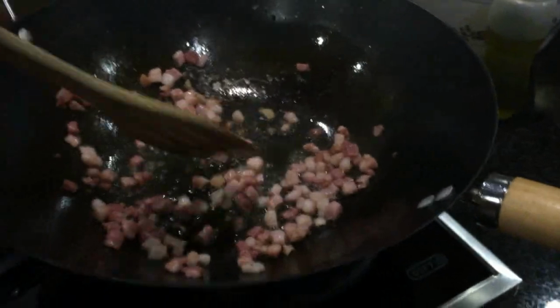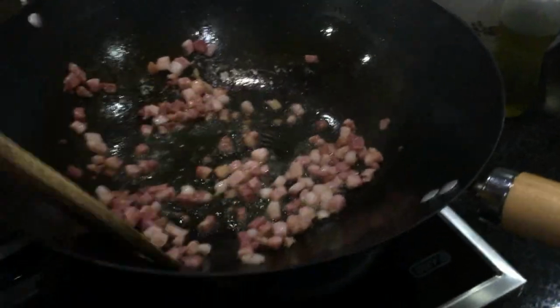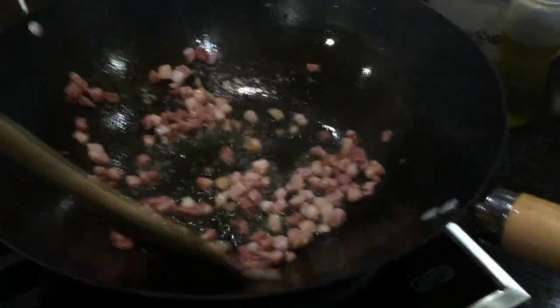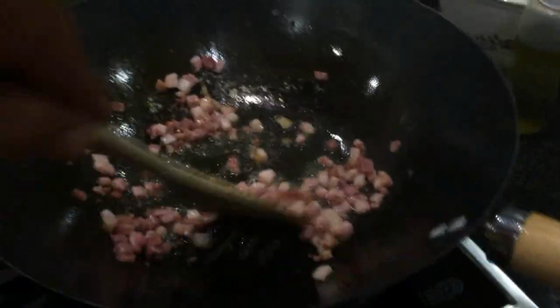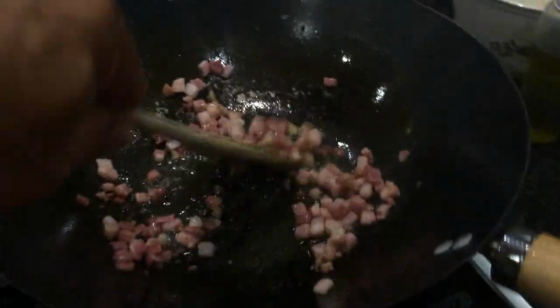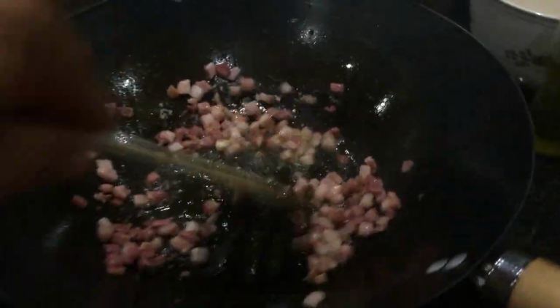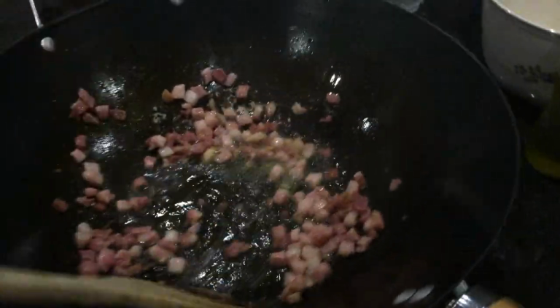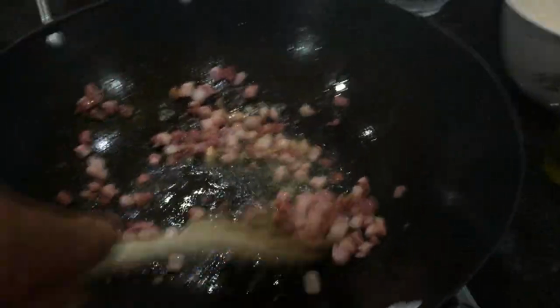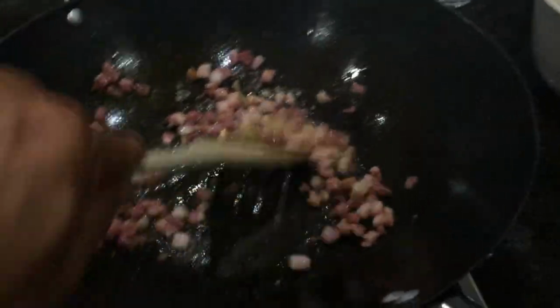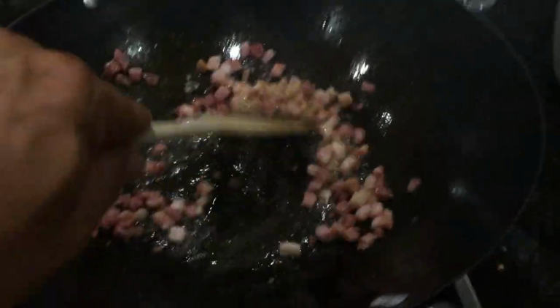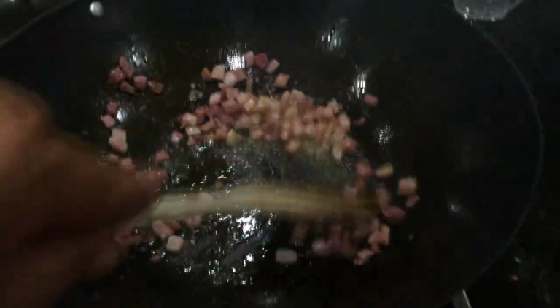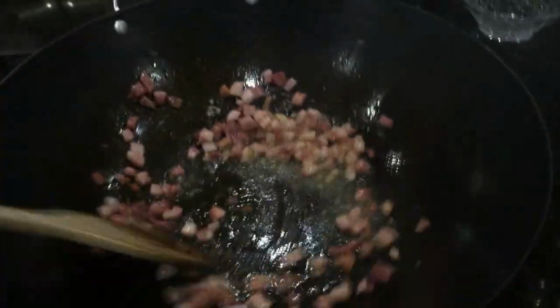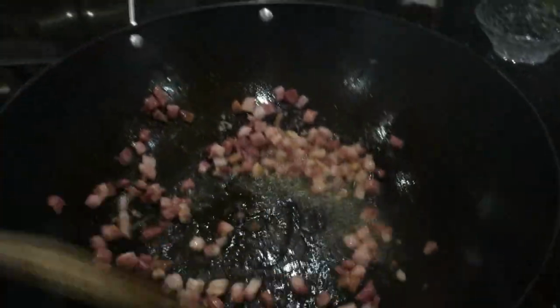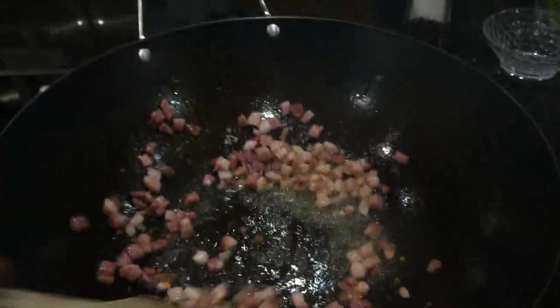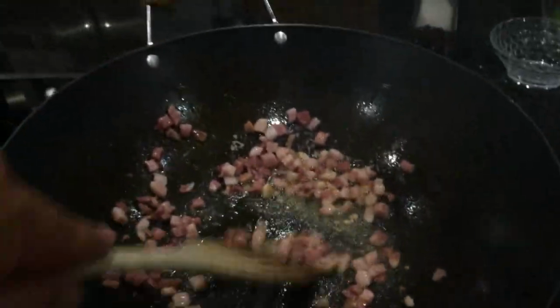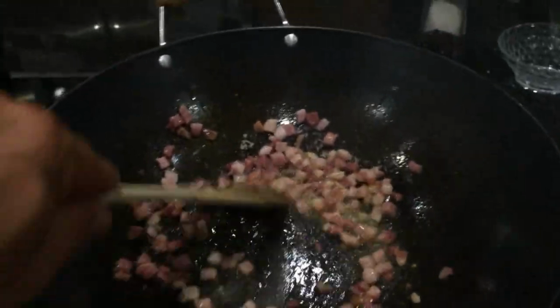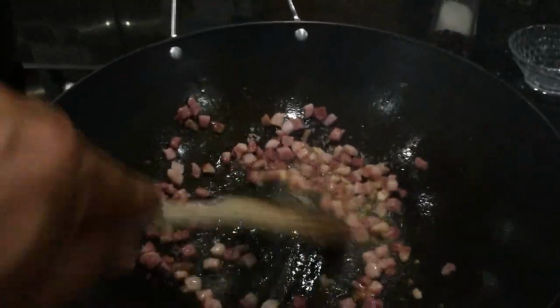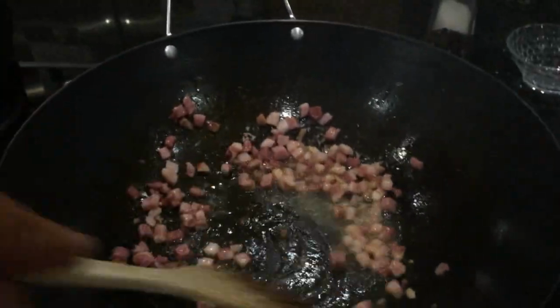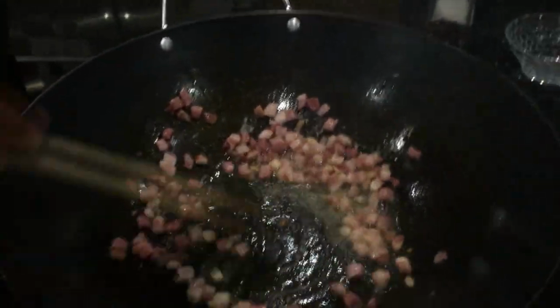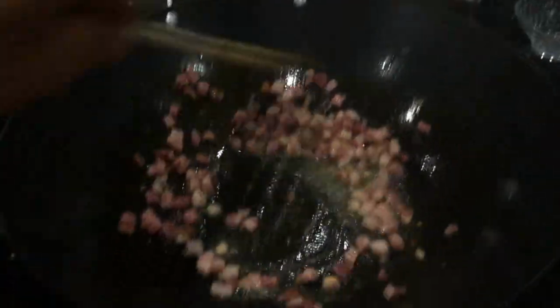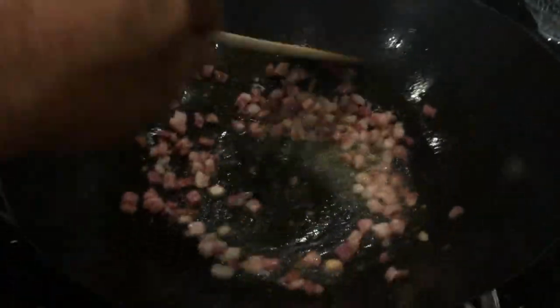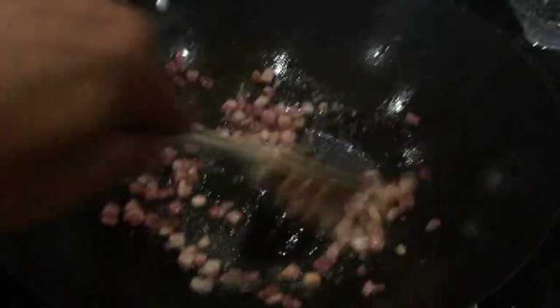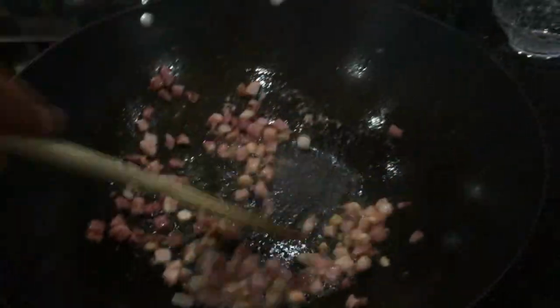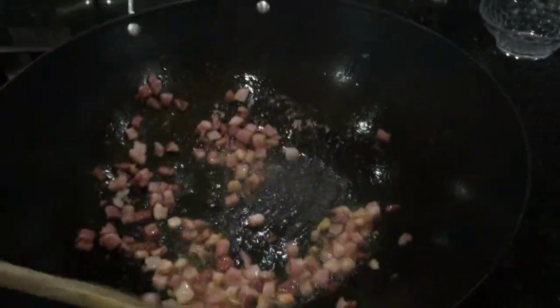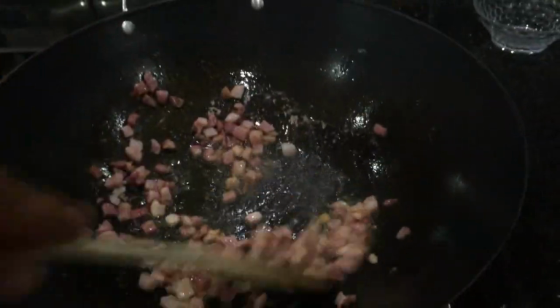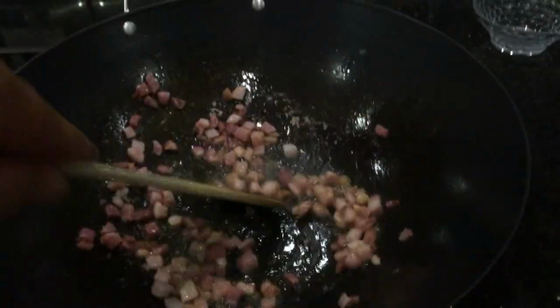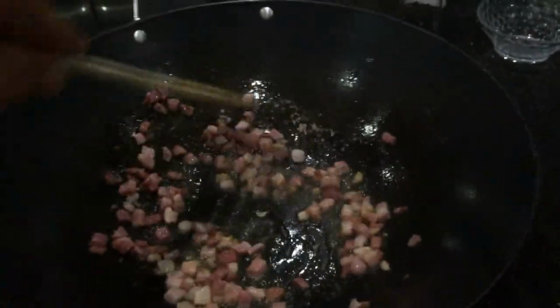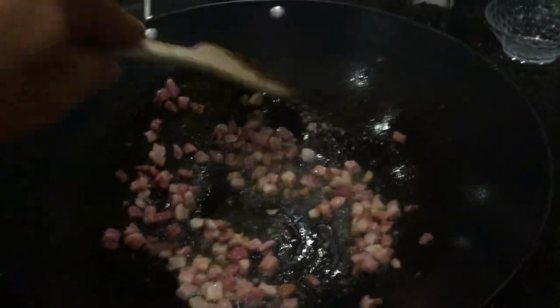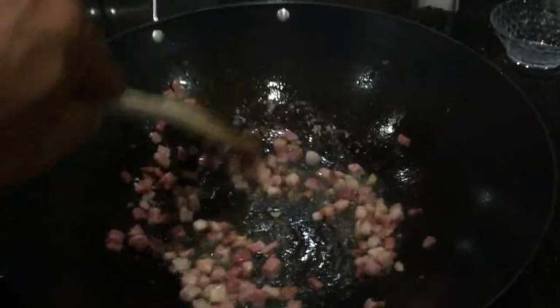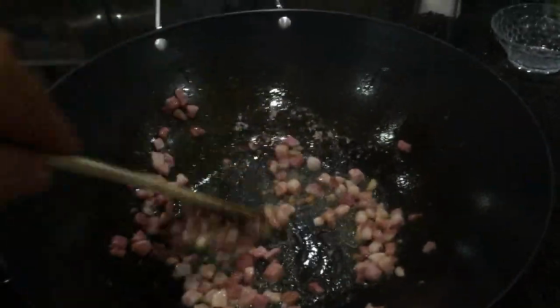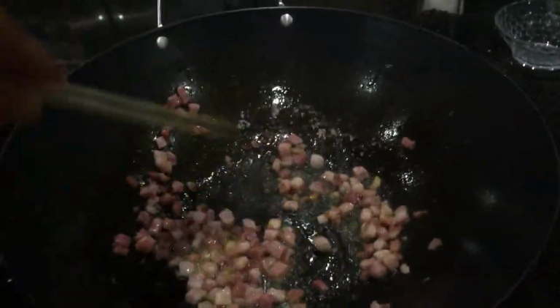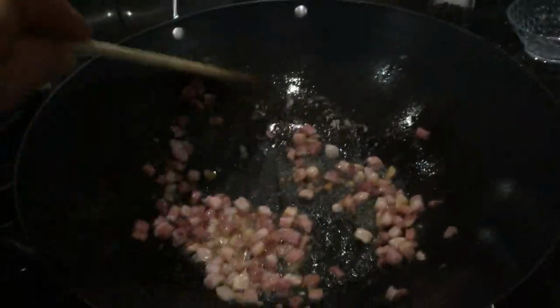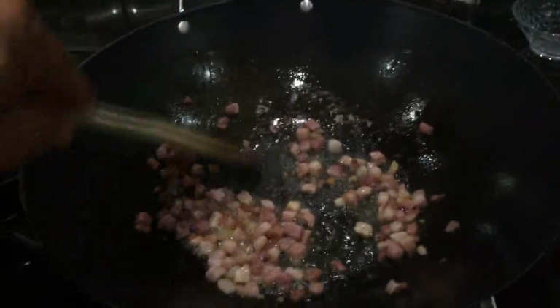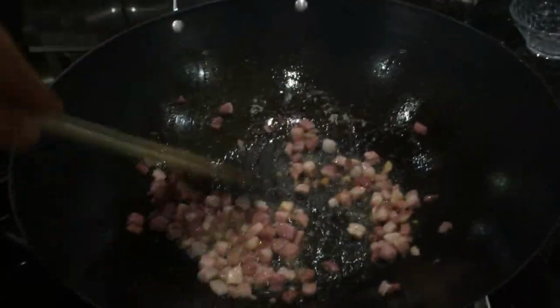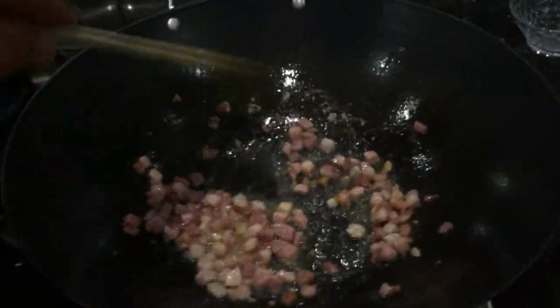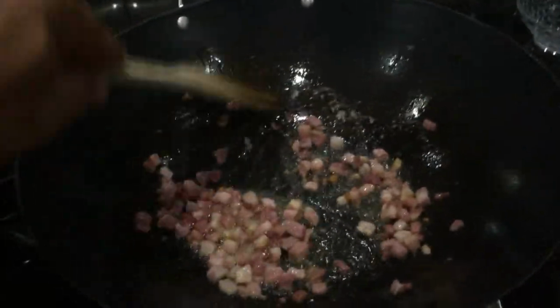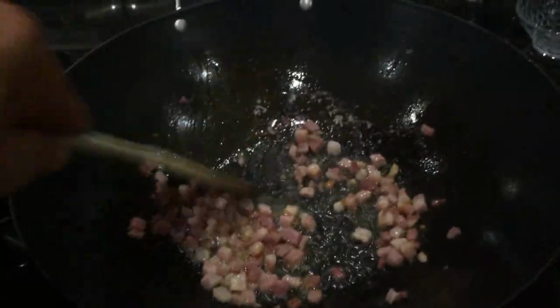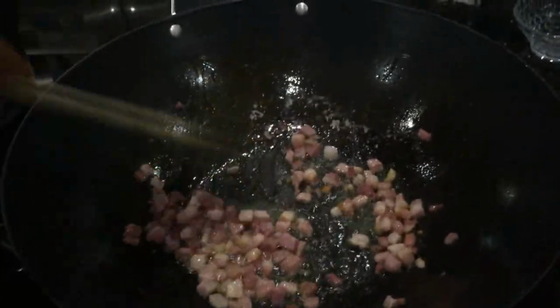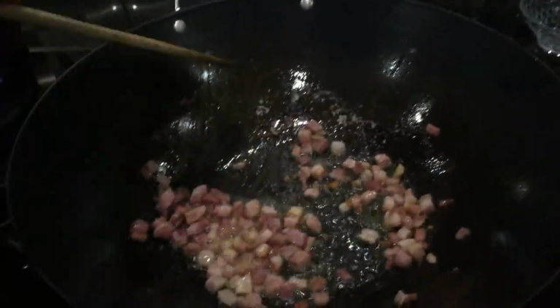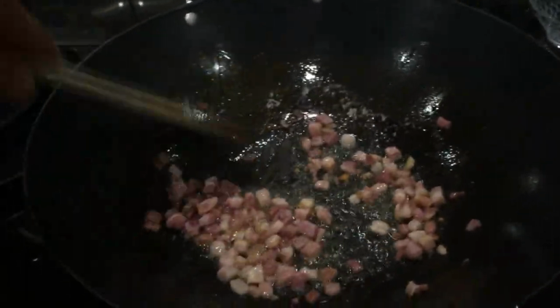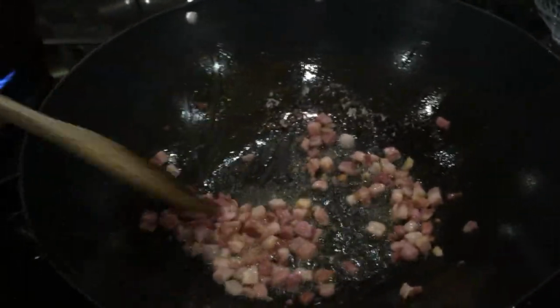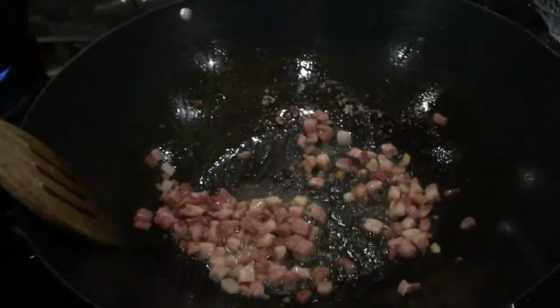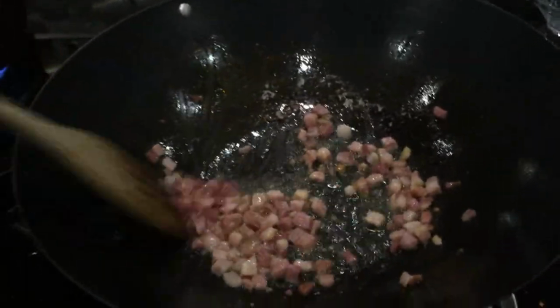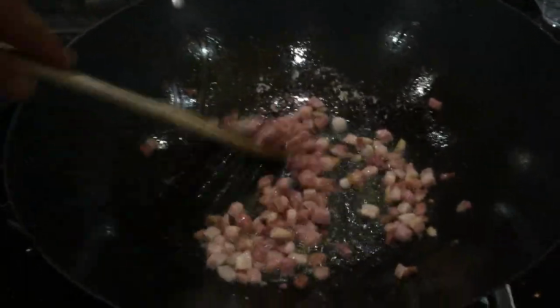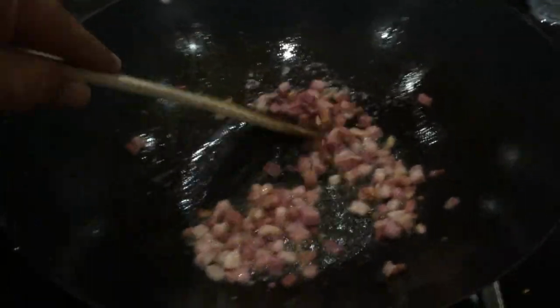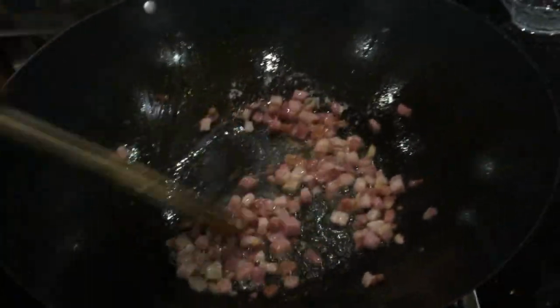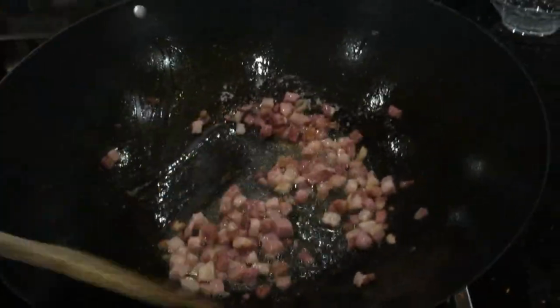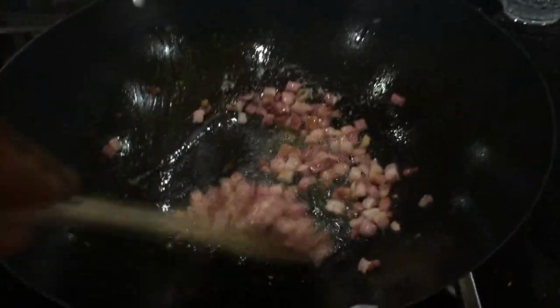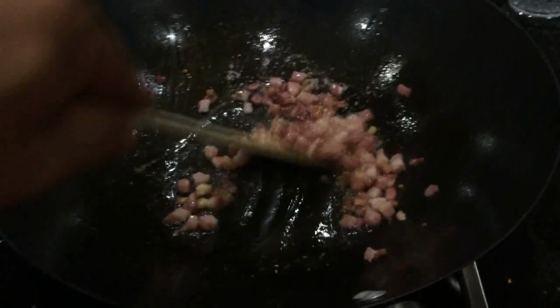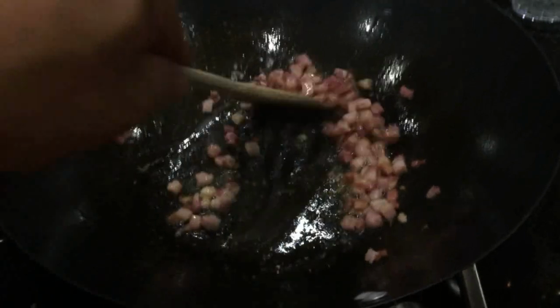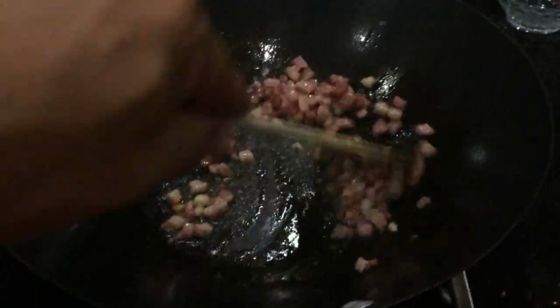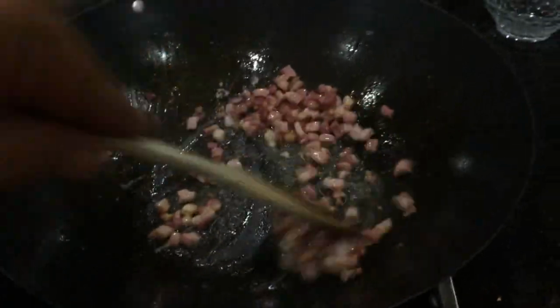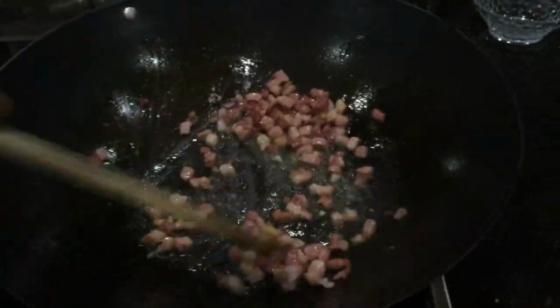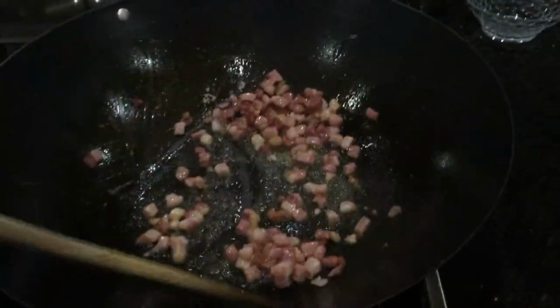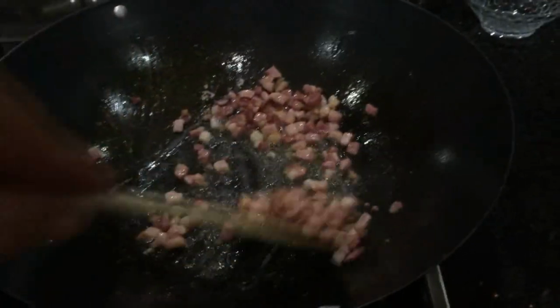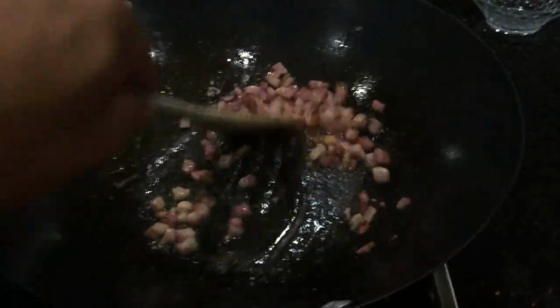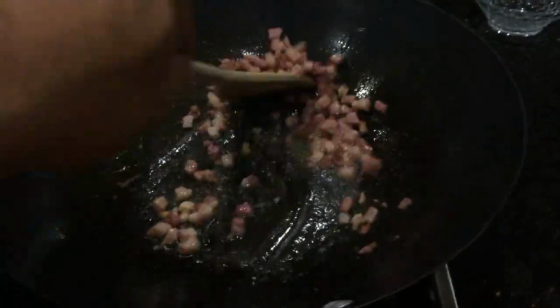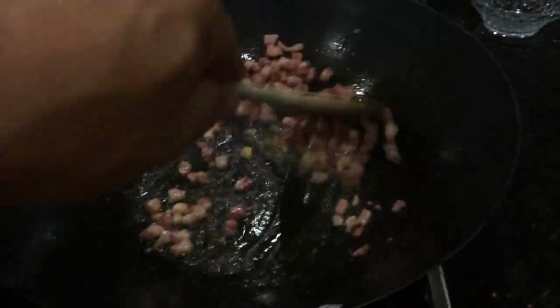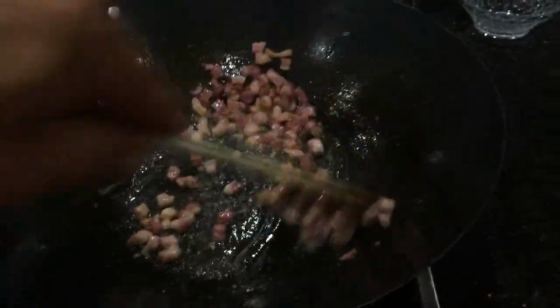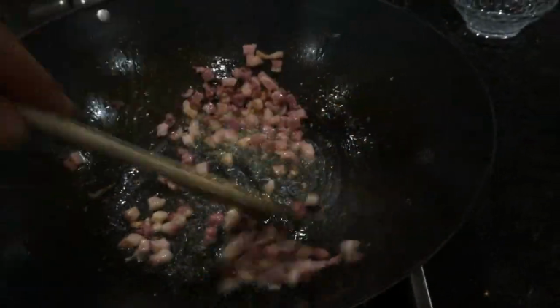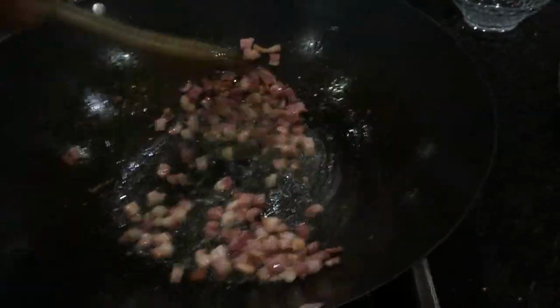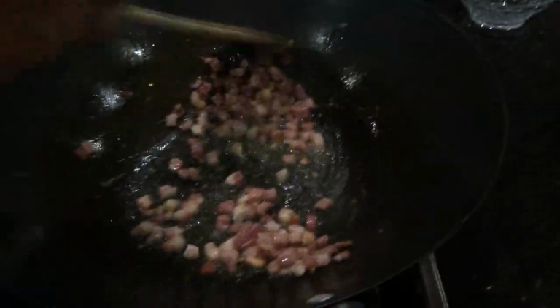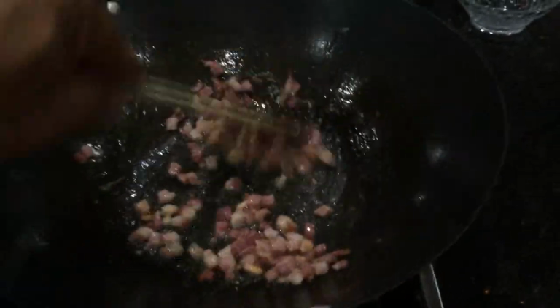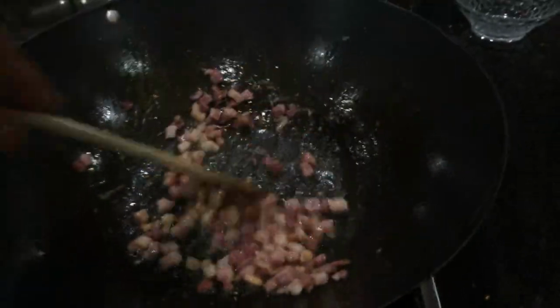In the meantime, stir the pancetta. We don't want it too crisp — we just want some of the fat rendered.